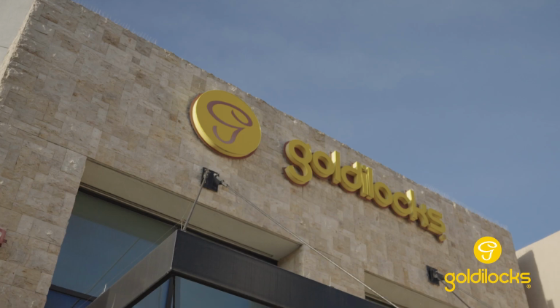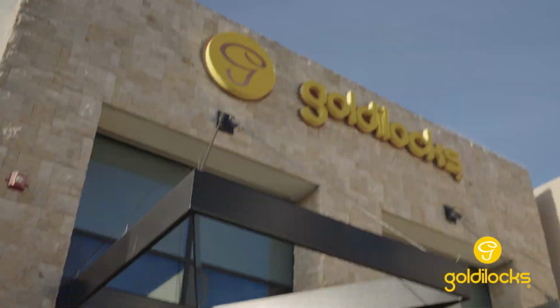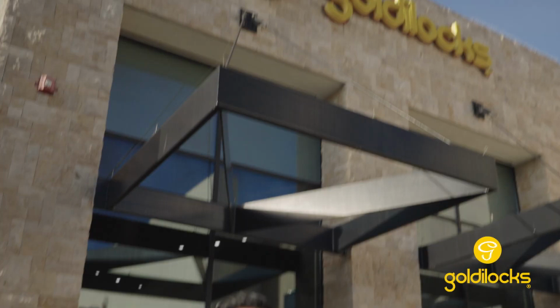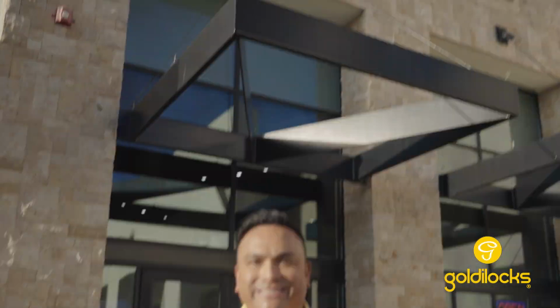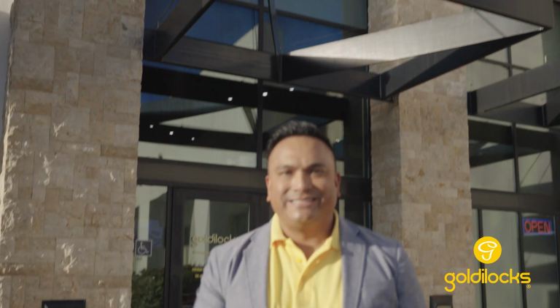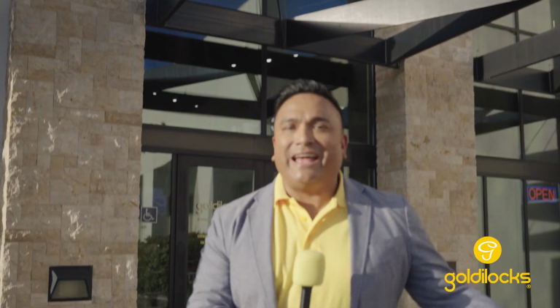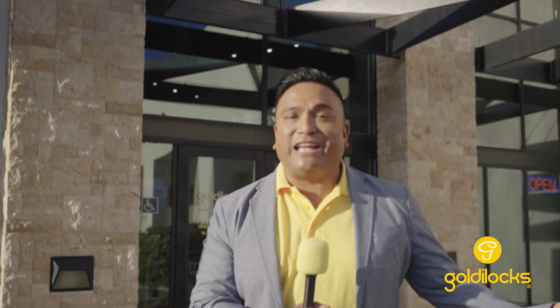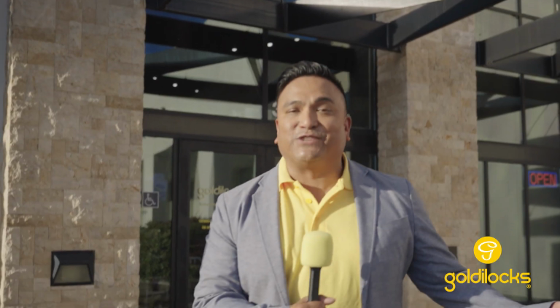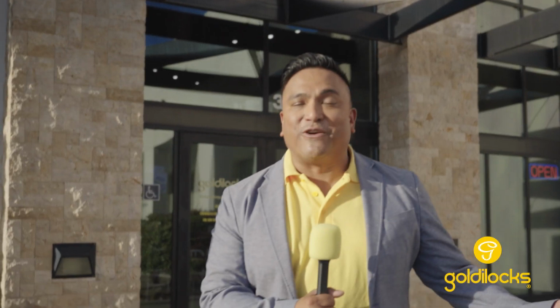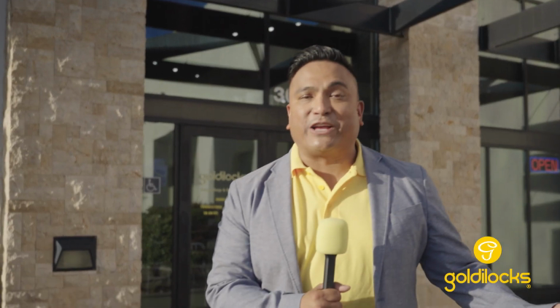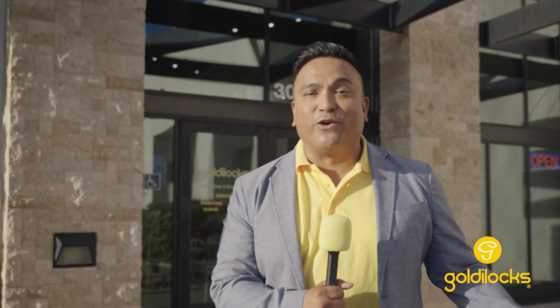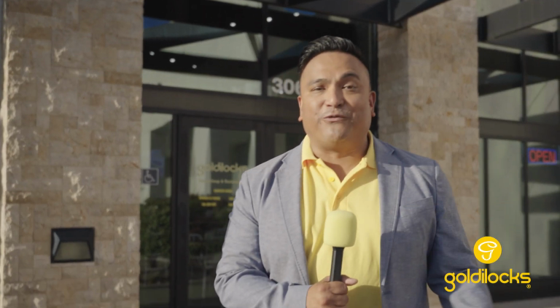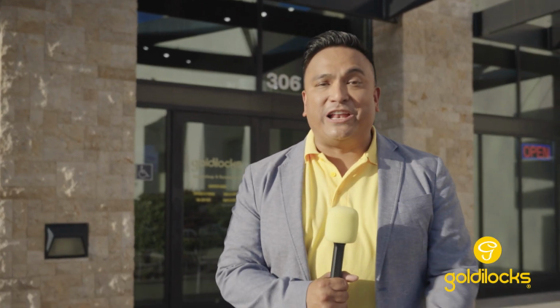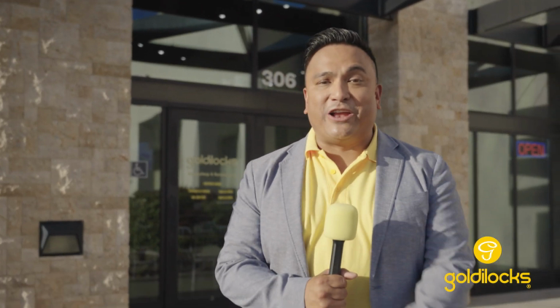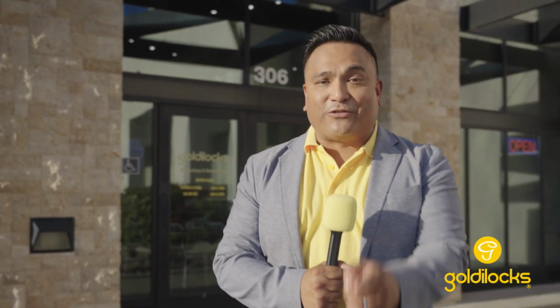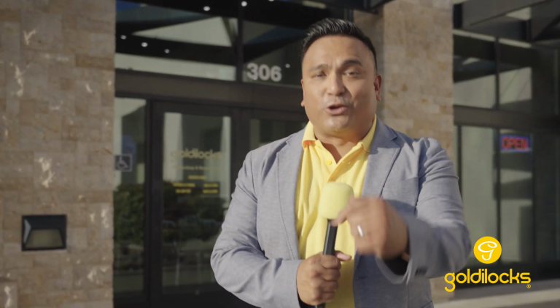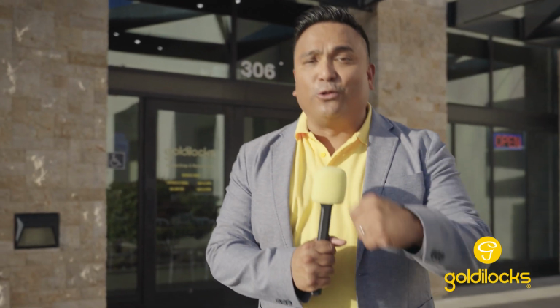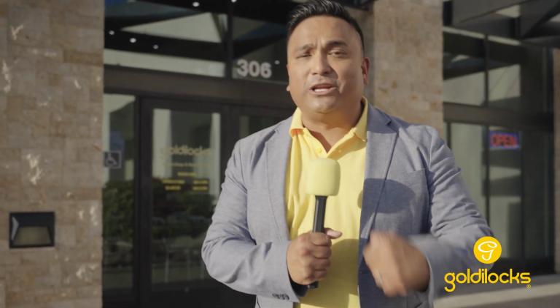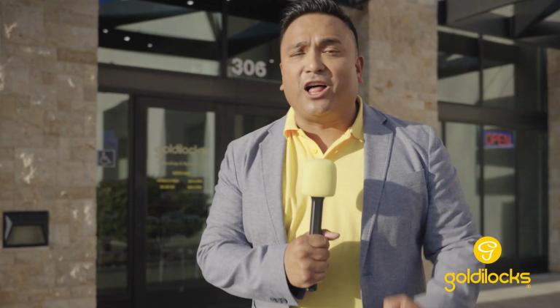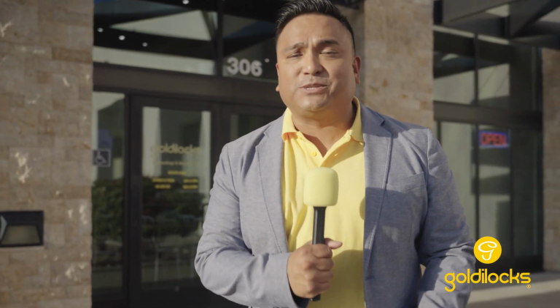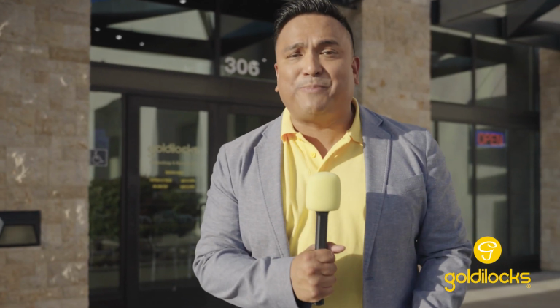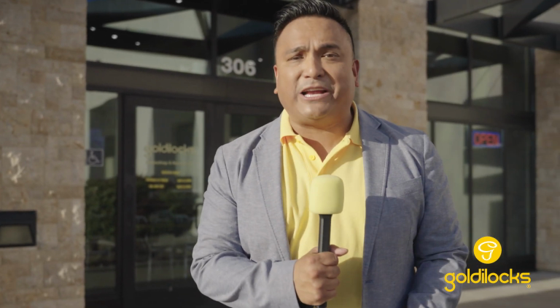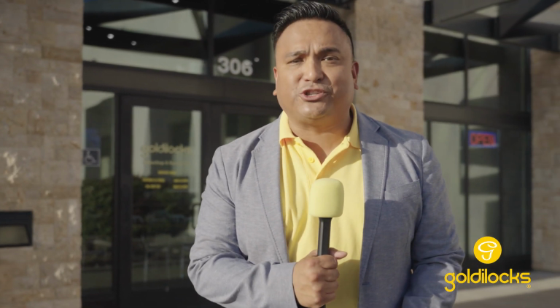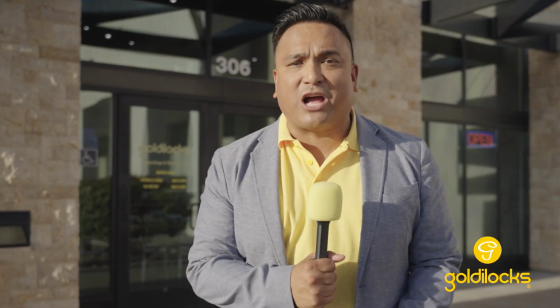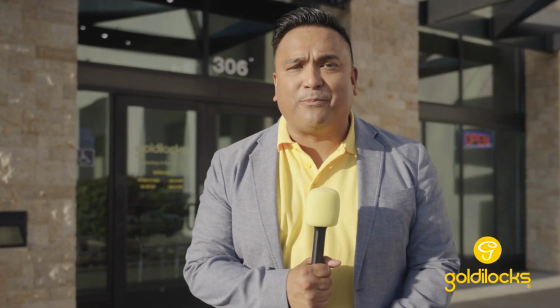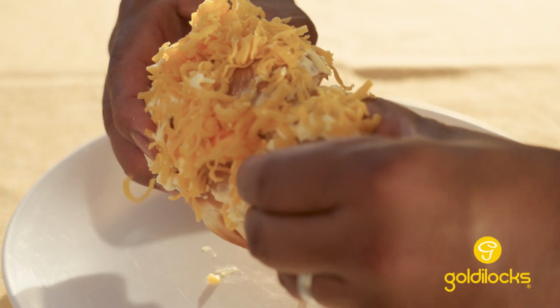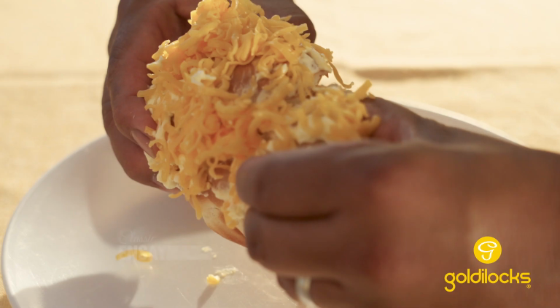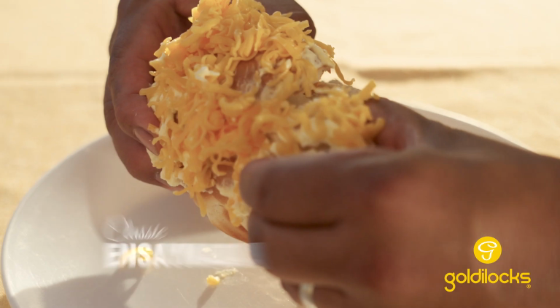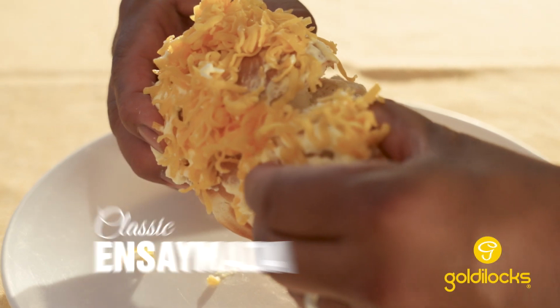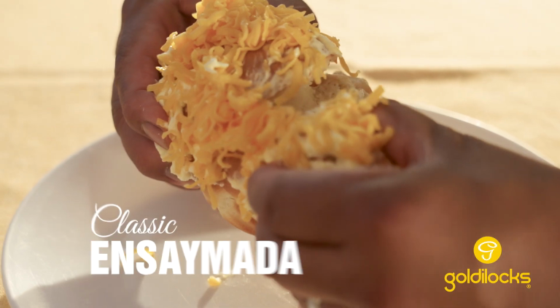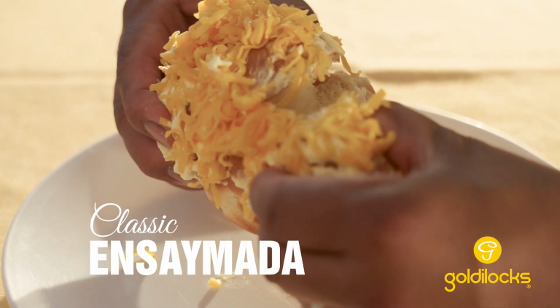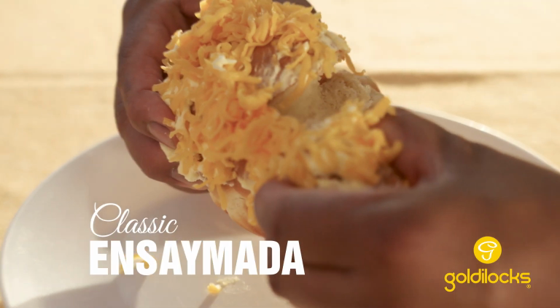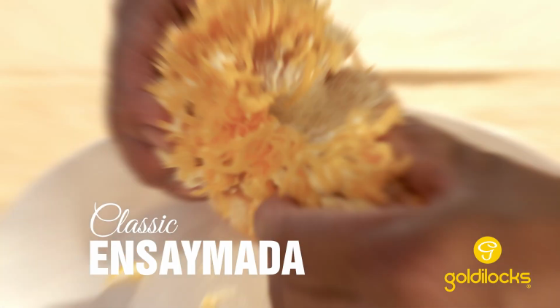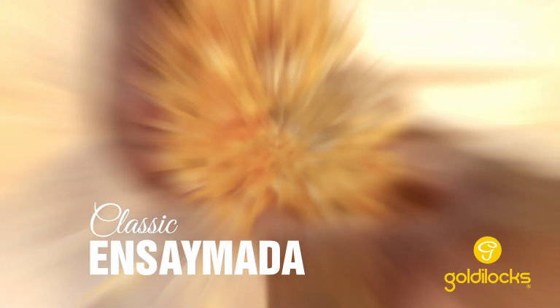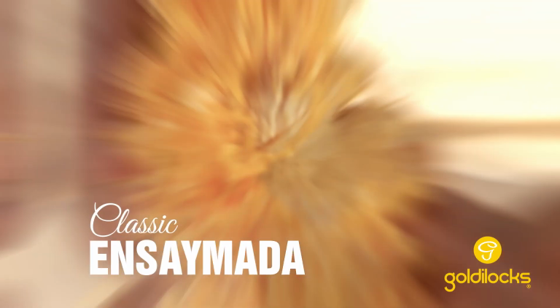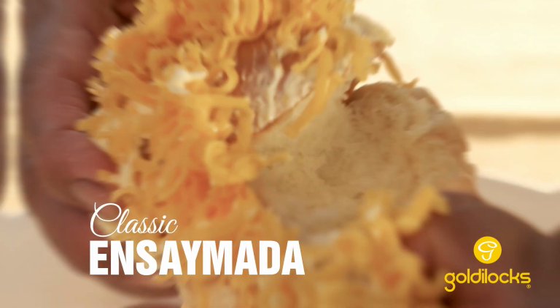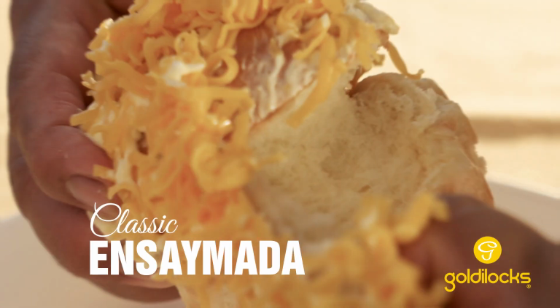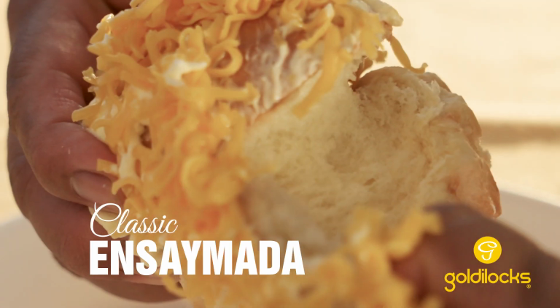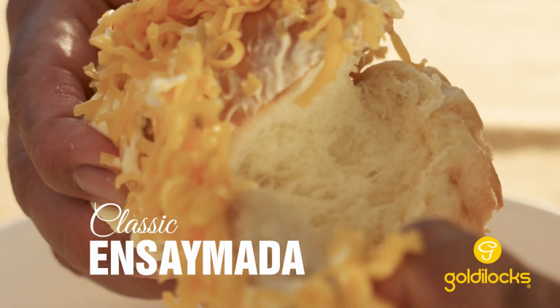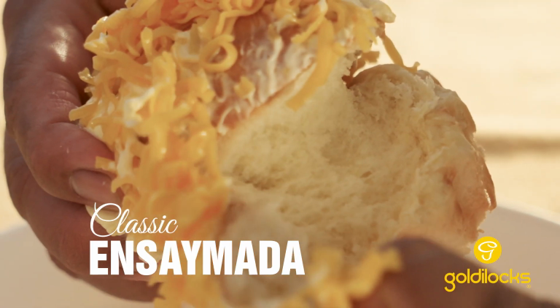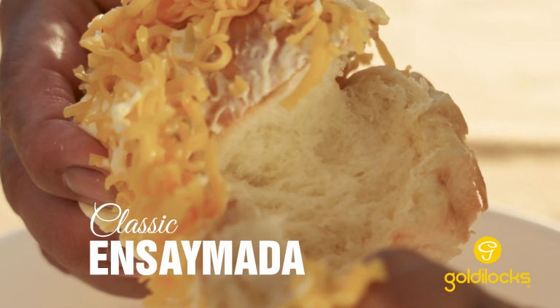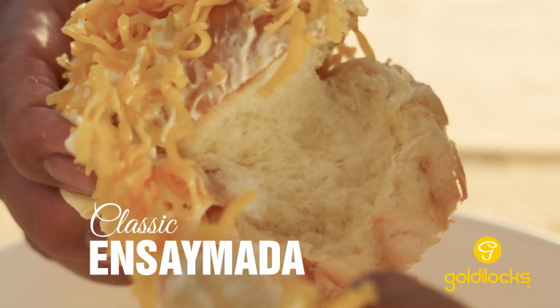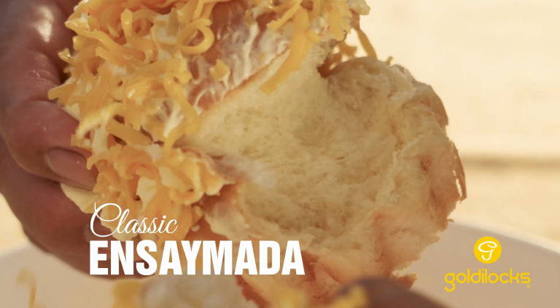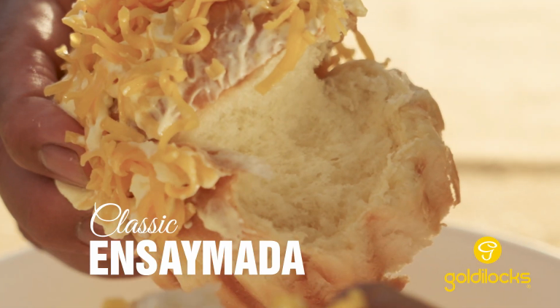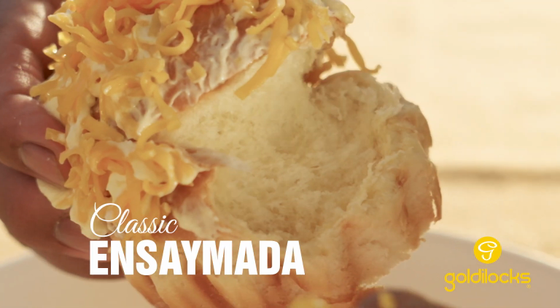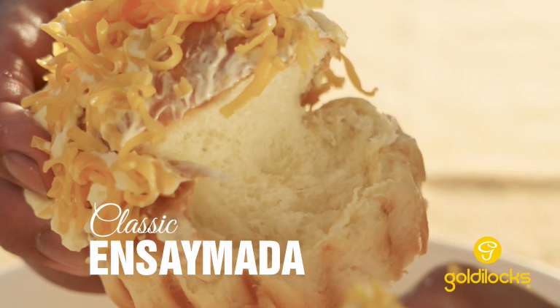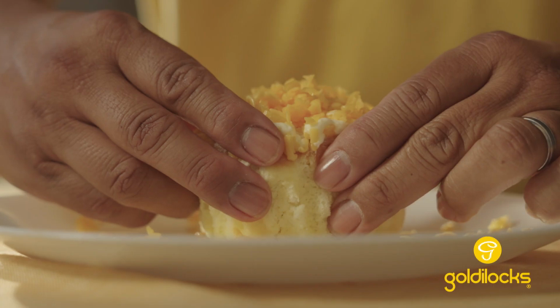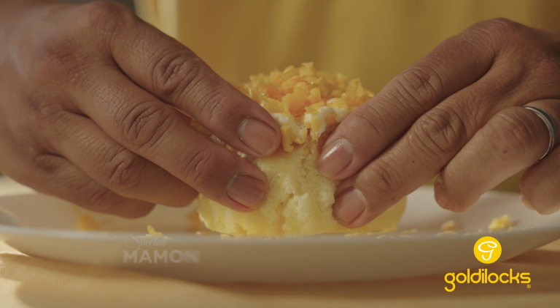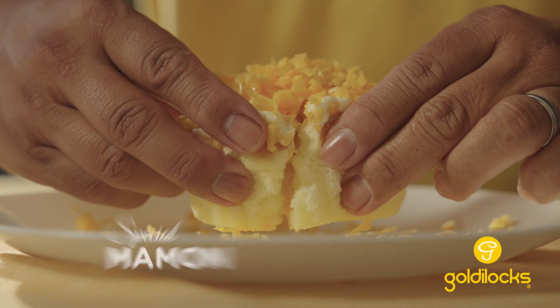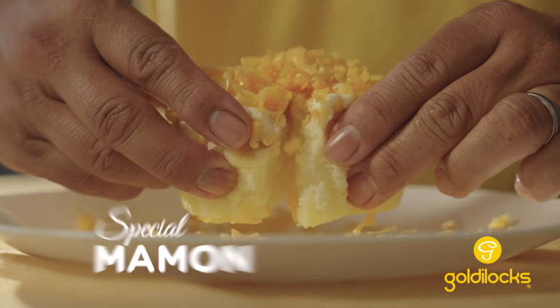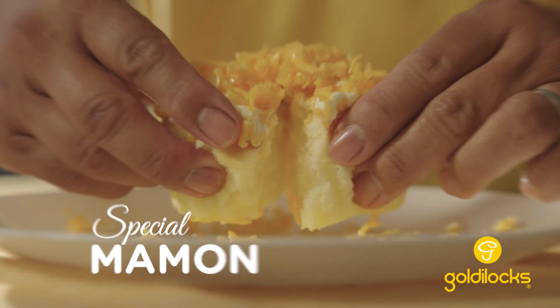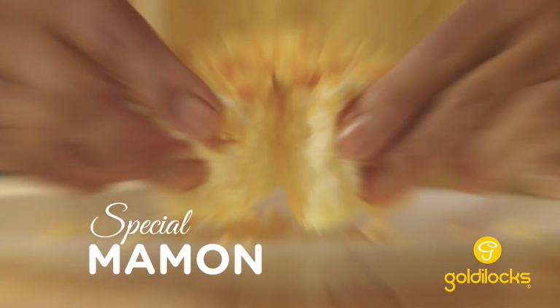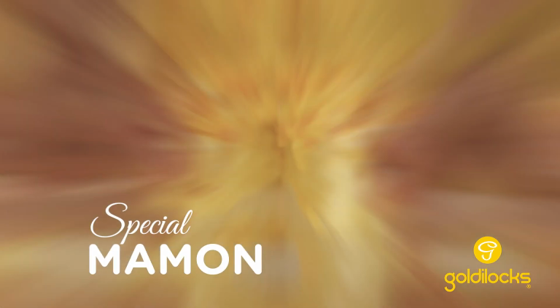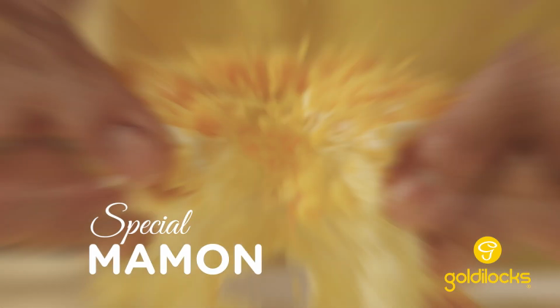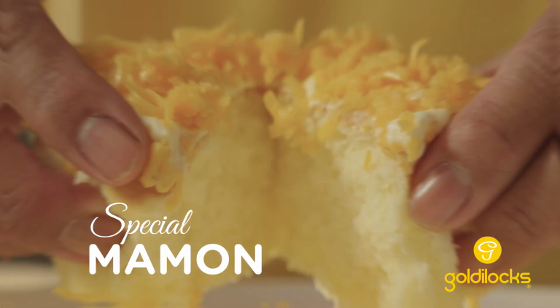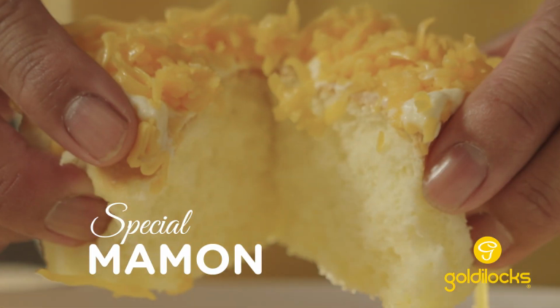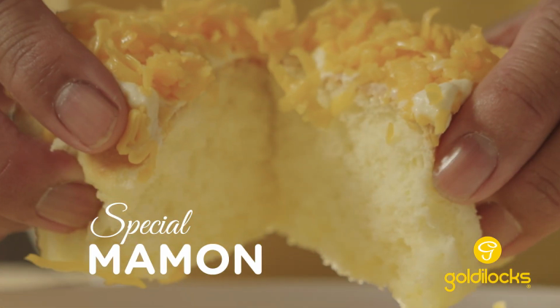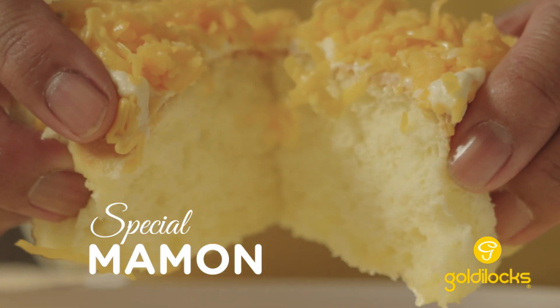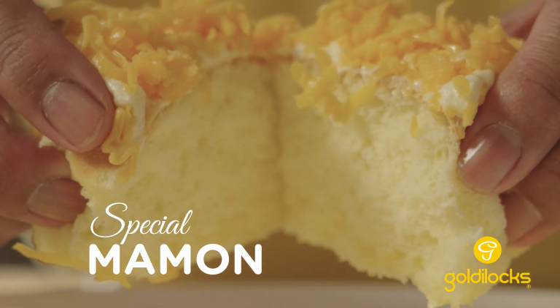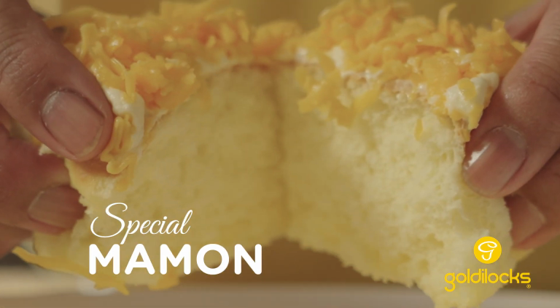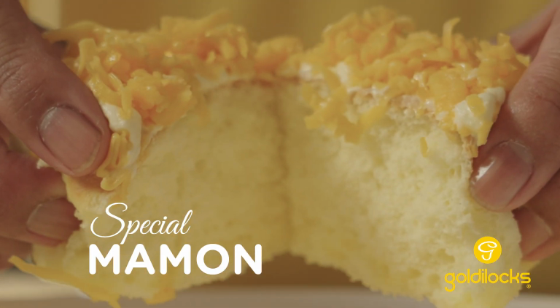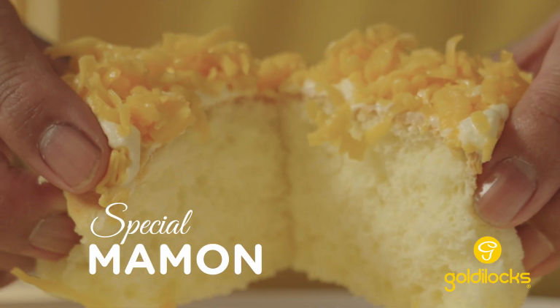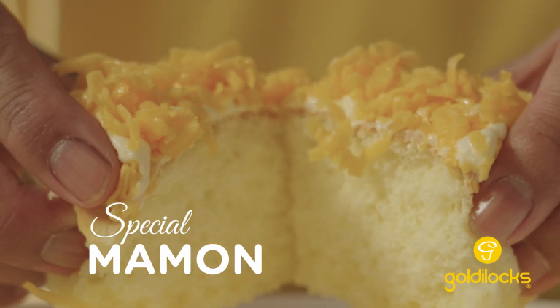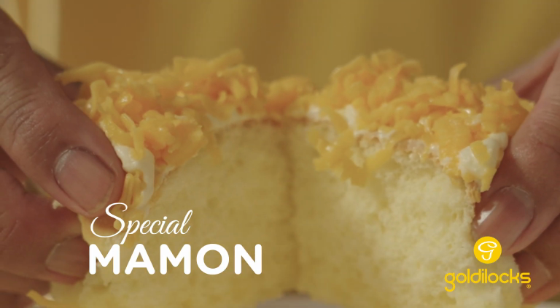Hey, it's Franco Finn here at the Goldilocks Bake Shop. We're here to find out what makes the new classic ensaimada and special mamon even better.